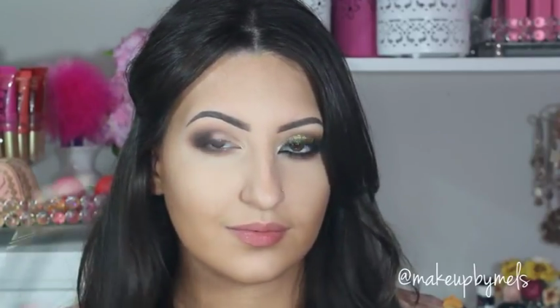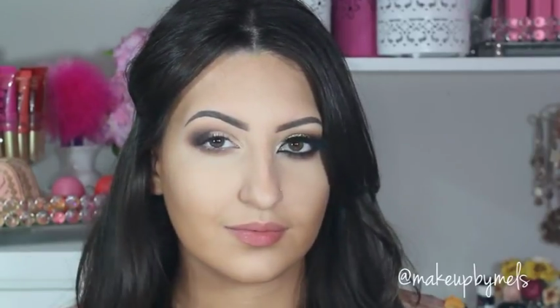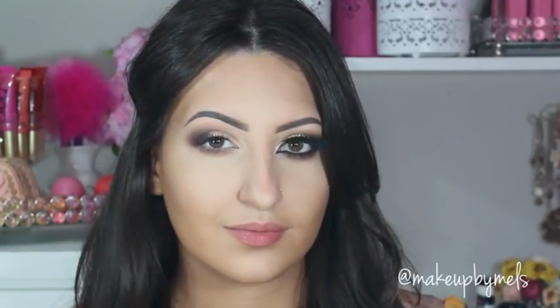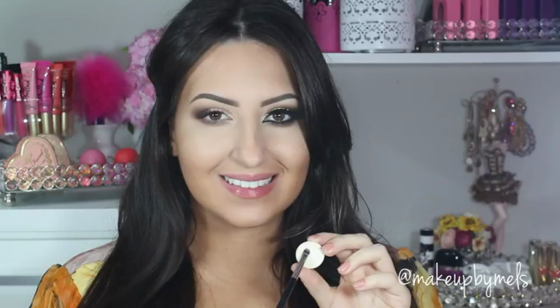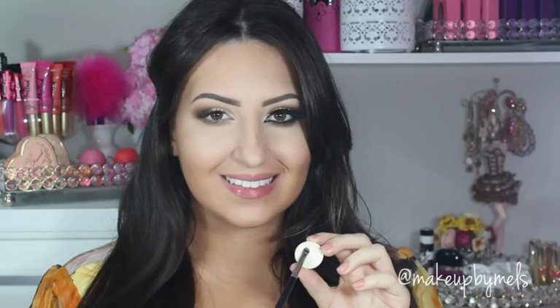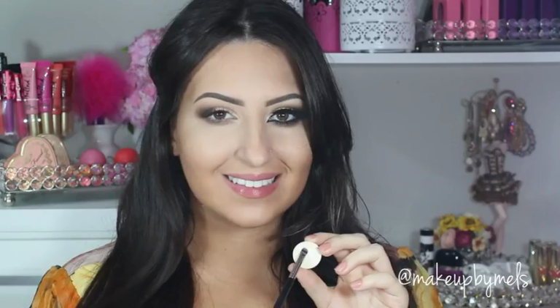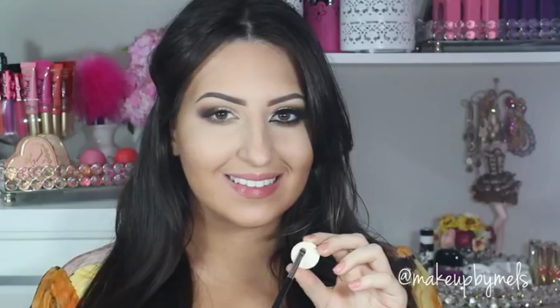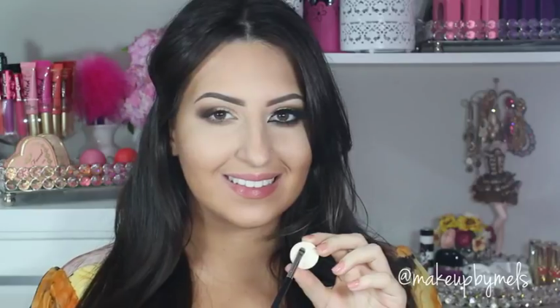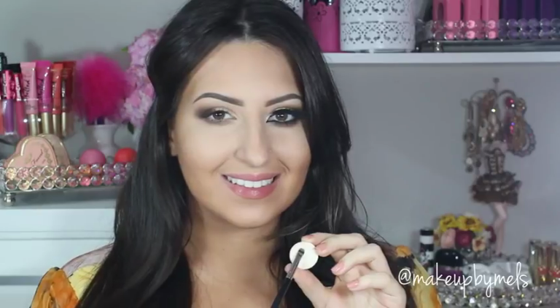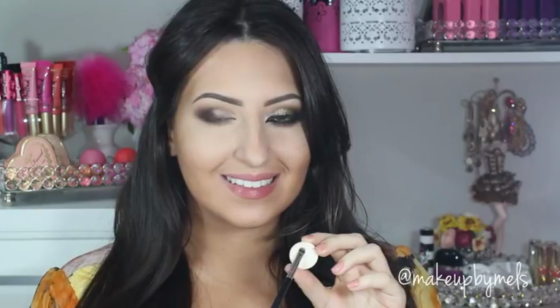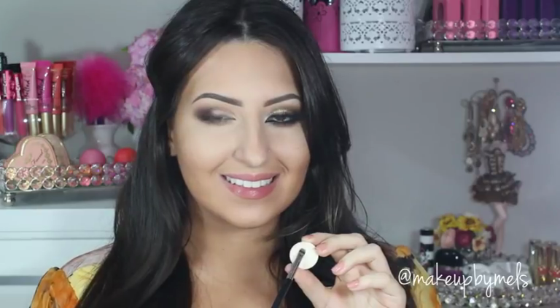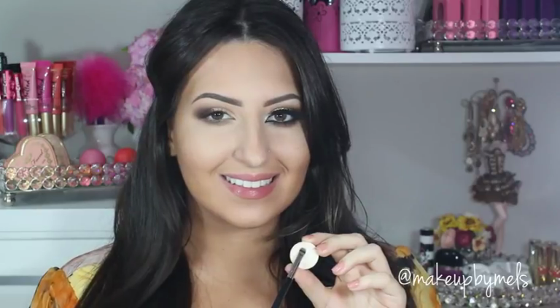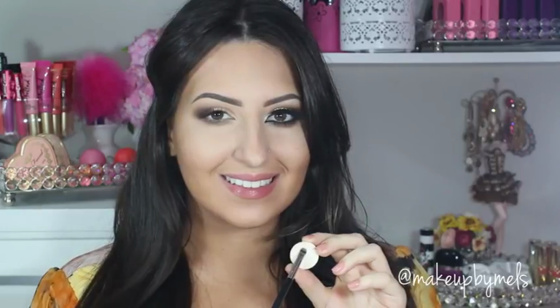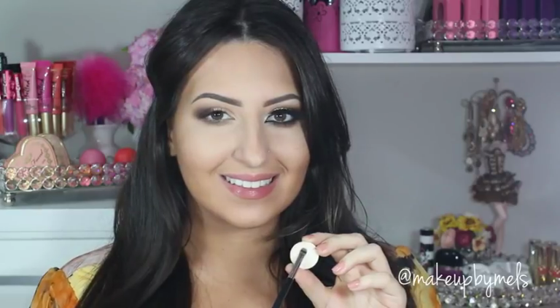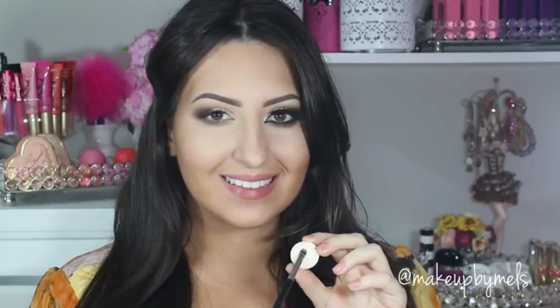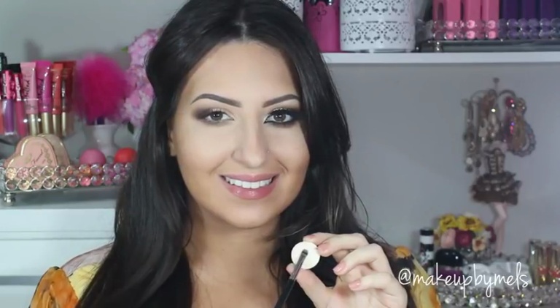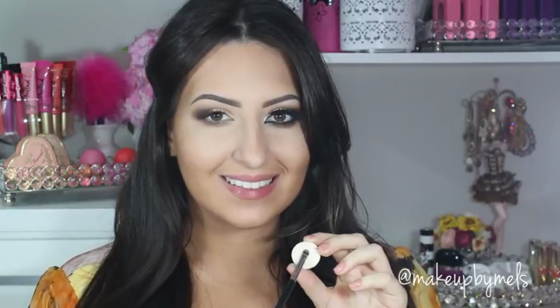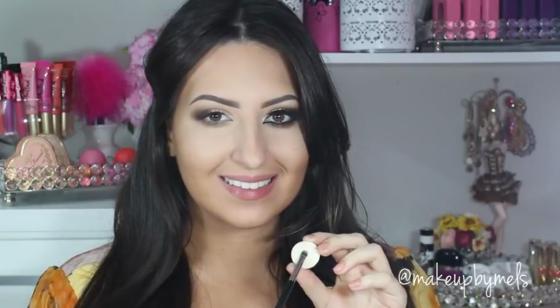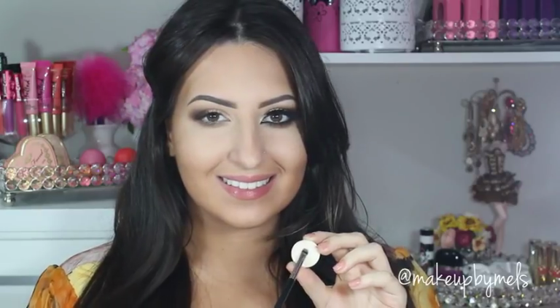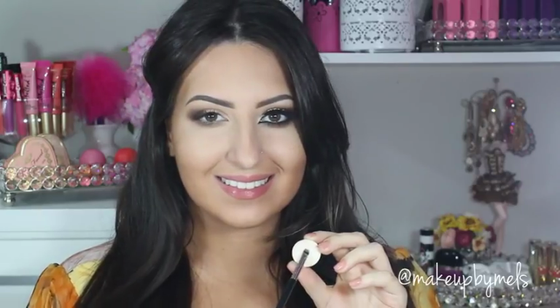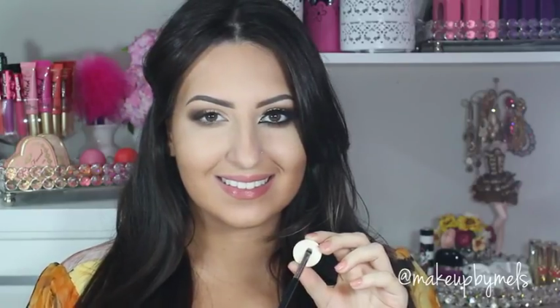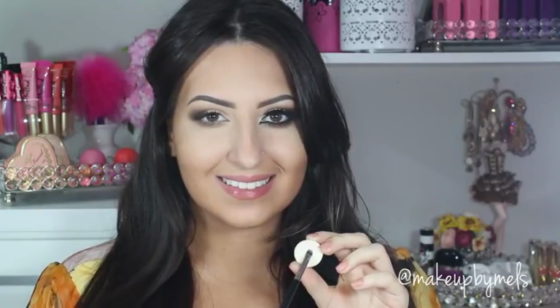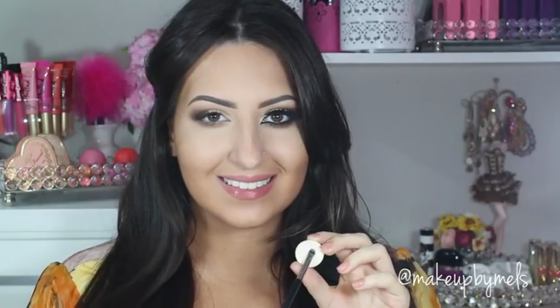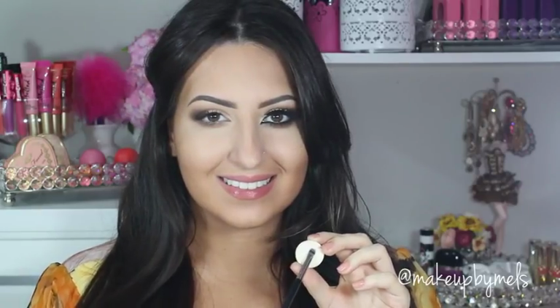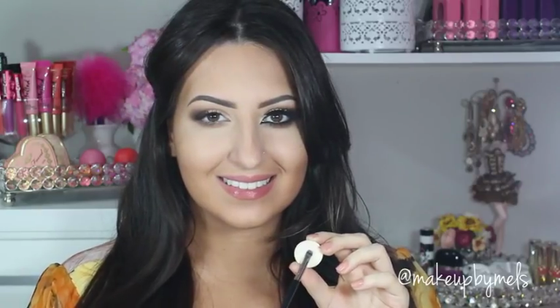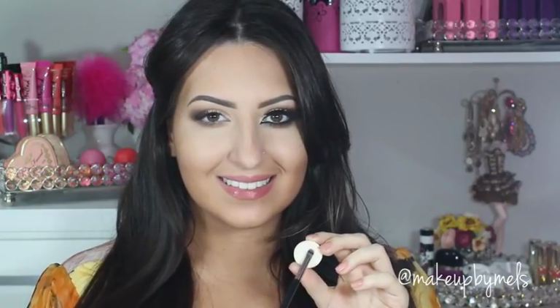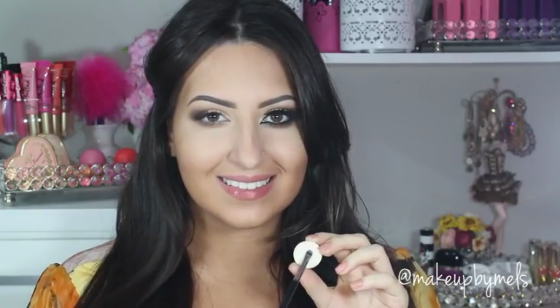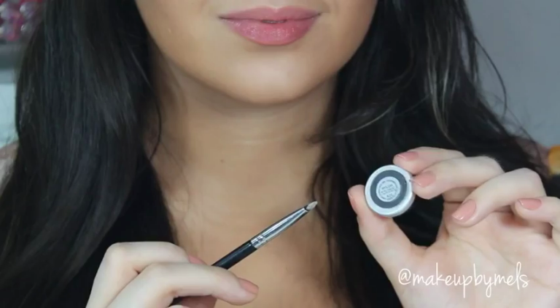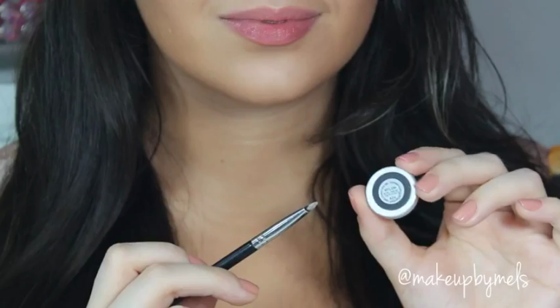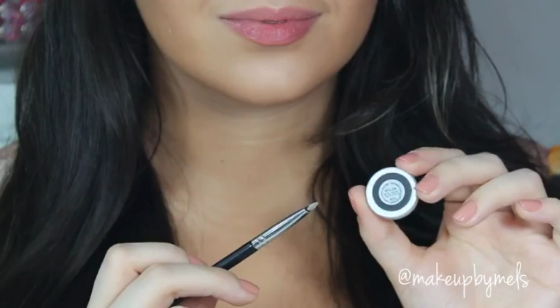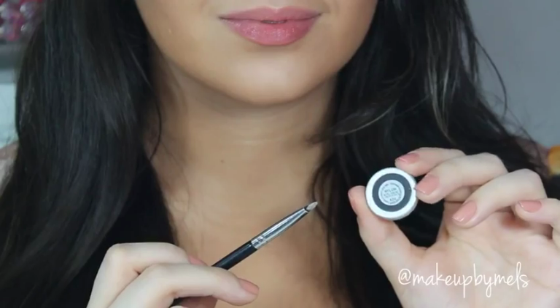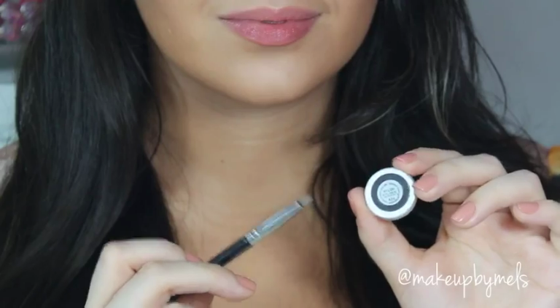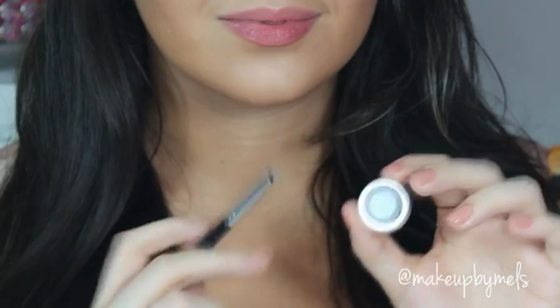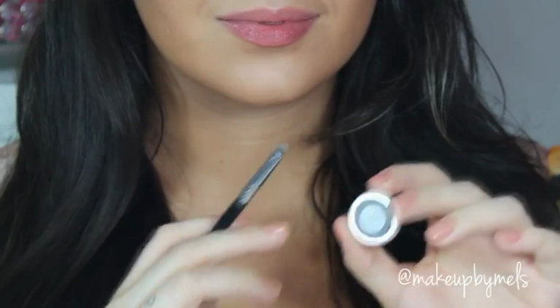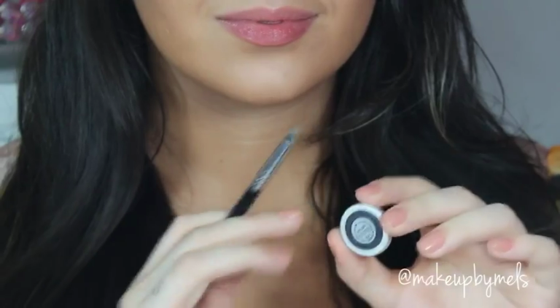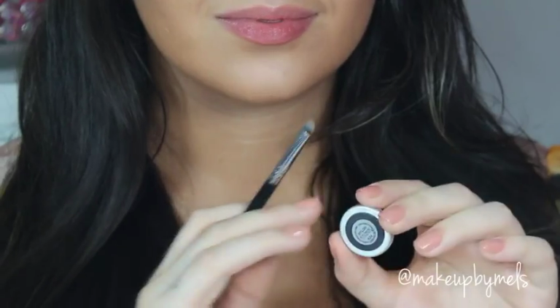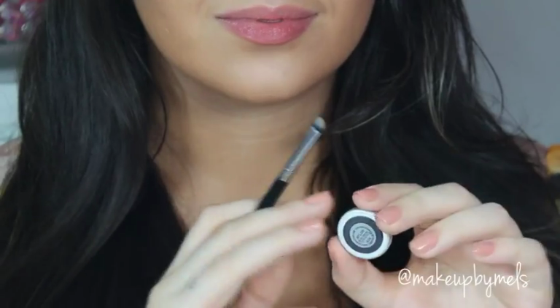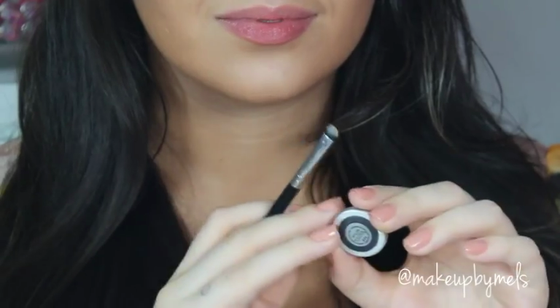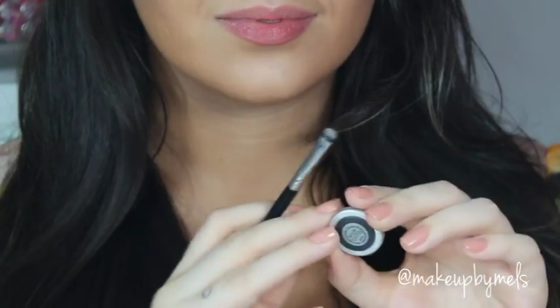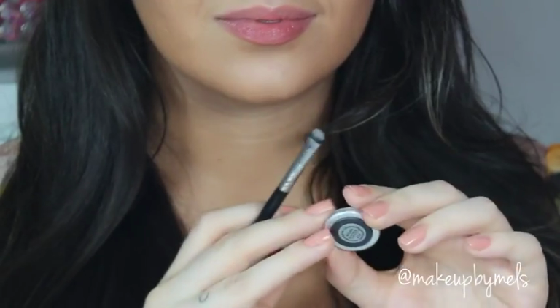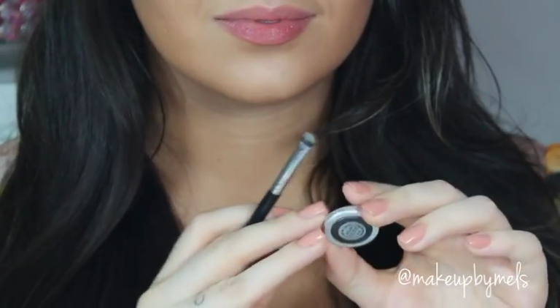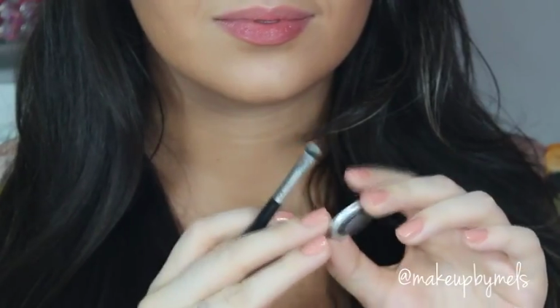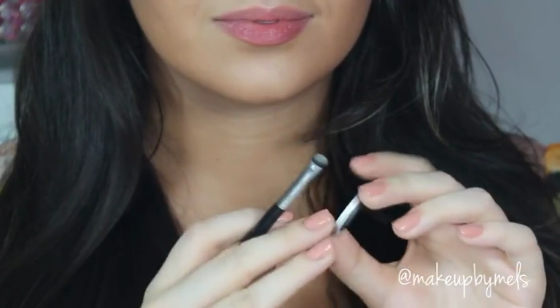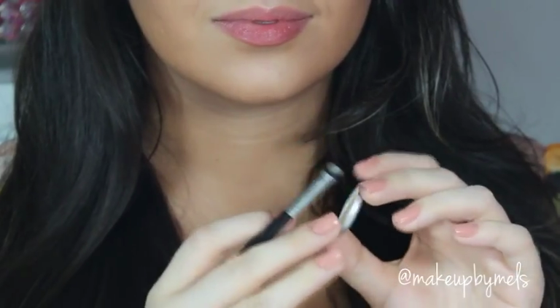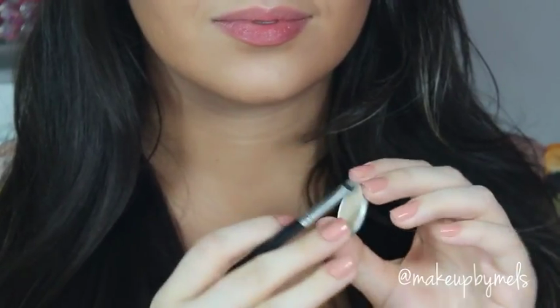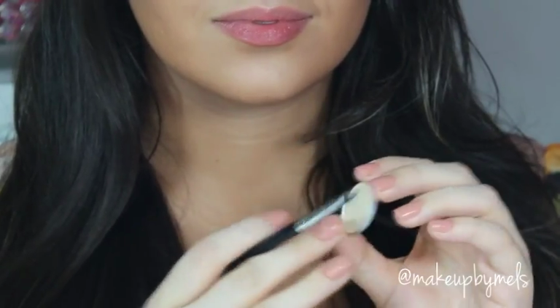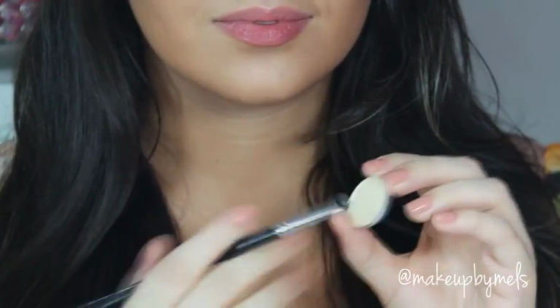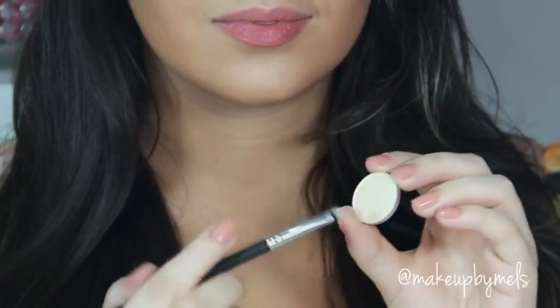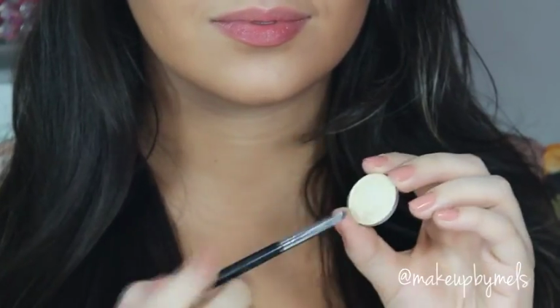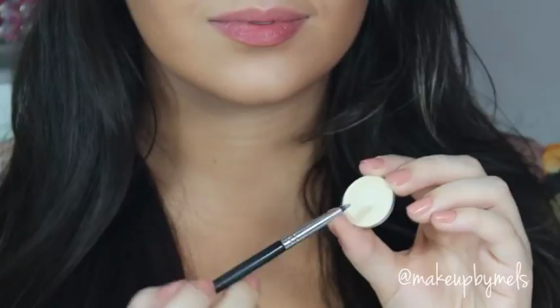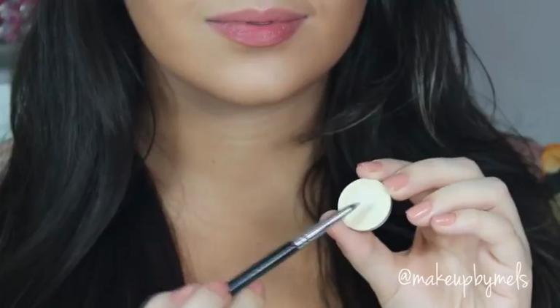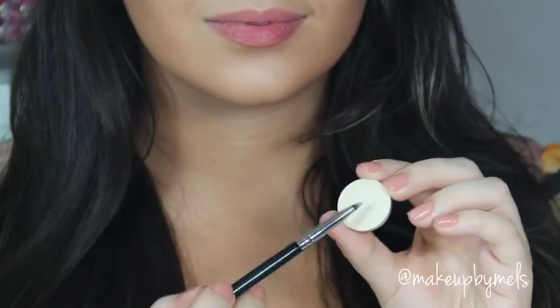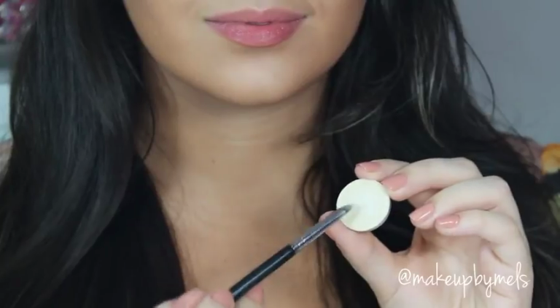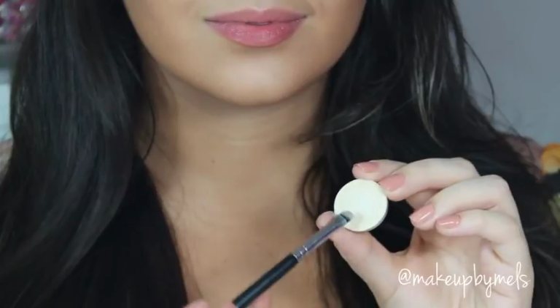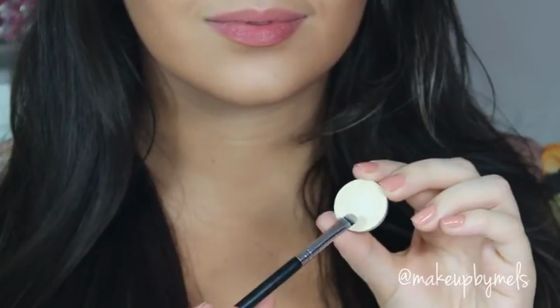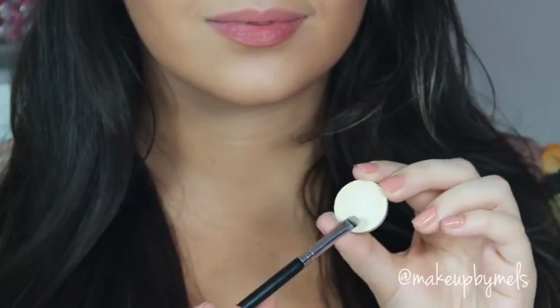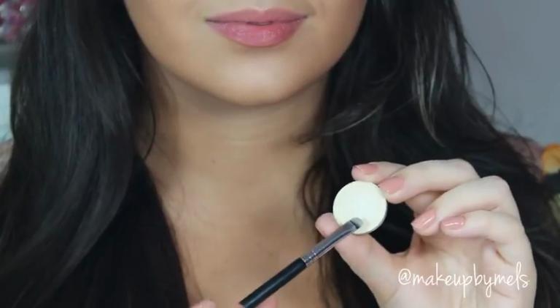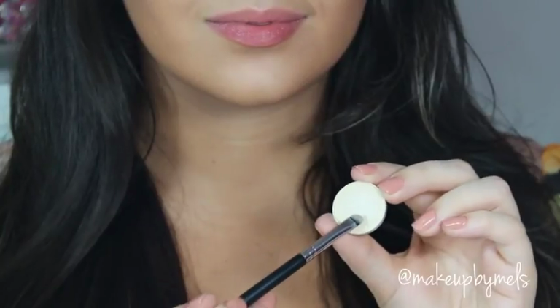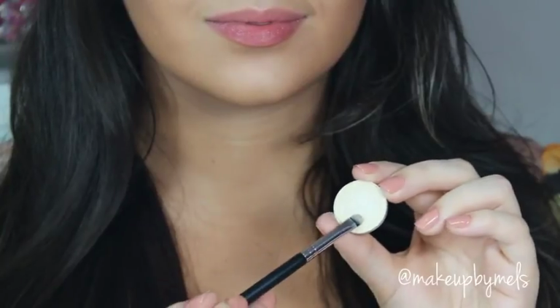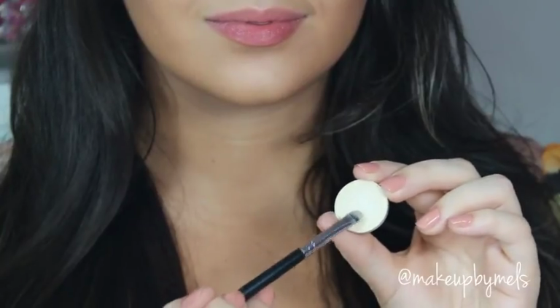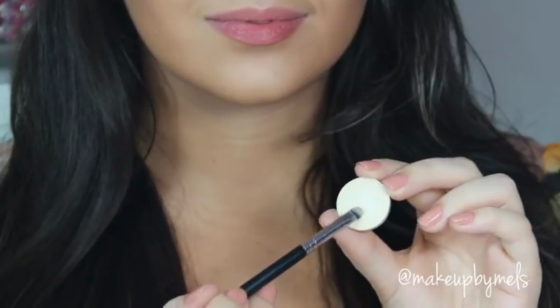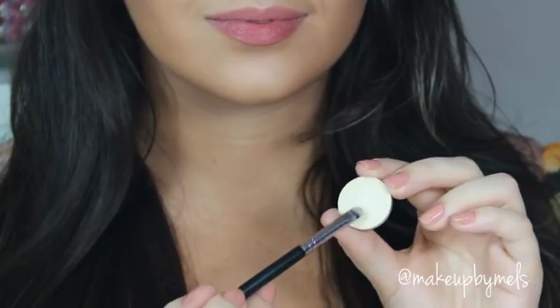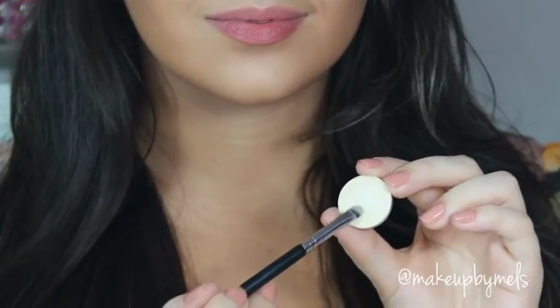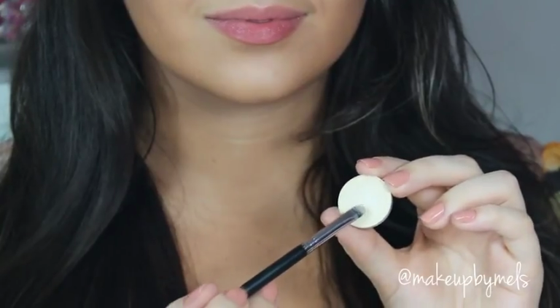To highlight, I'm gonna be applying one of my favorite eyeshadows at the moment, which is Nylon by MAC, with a small brush.